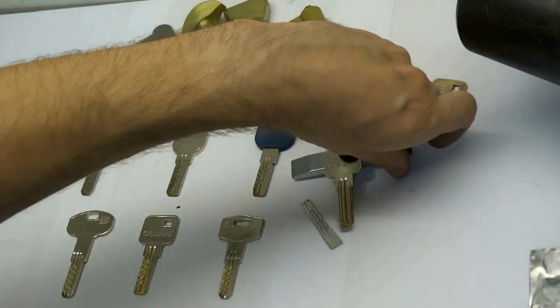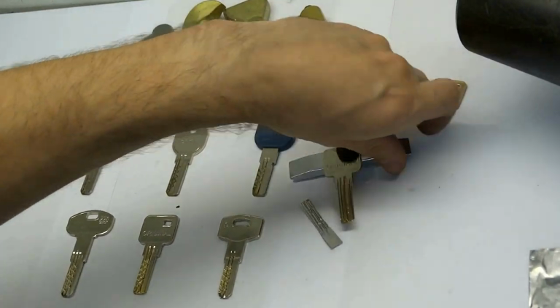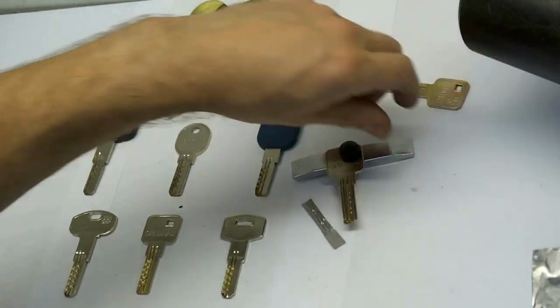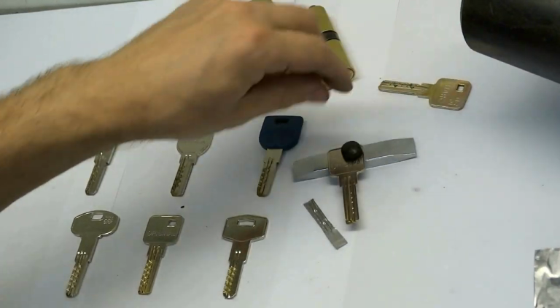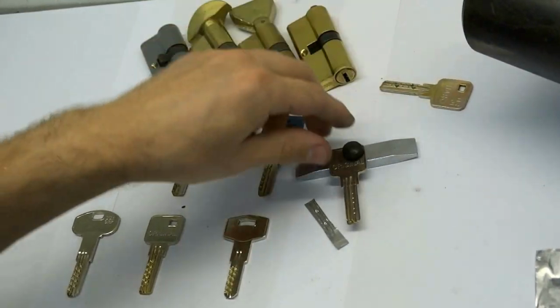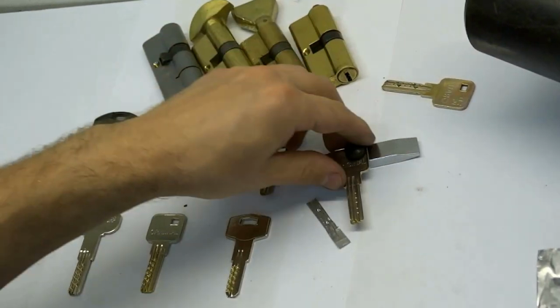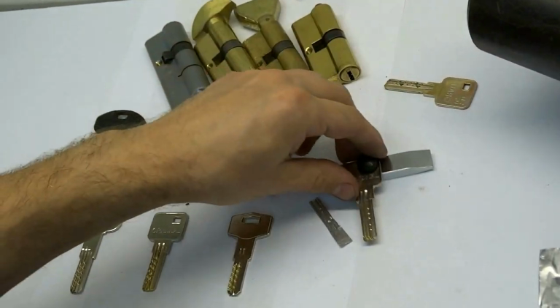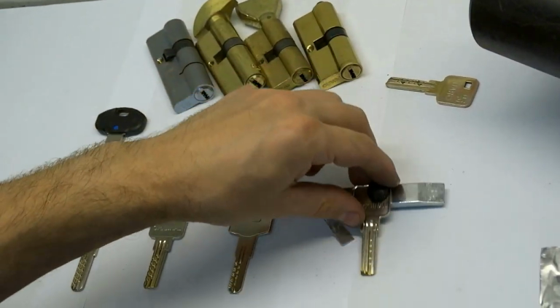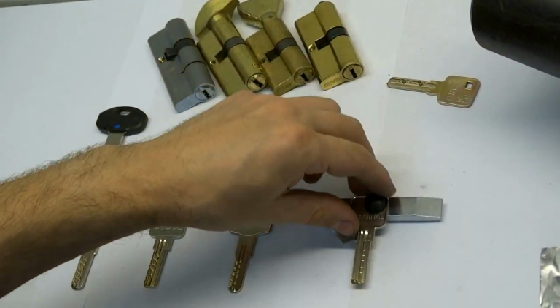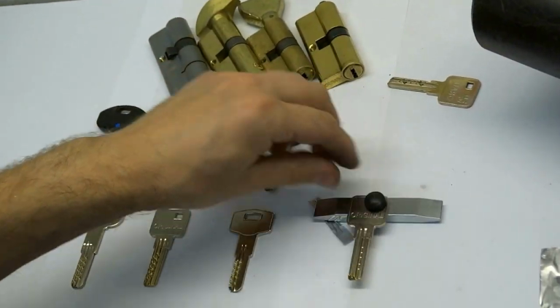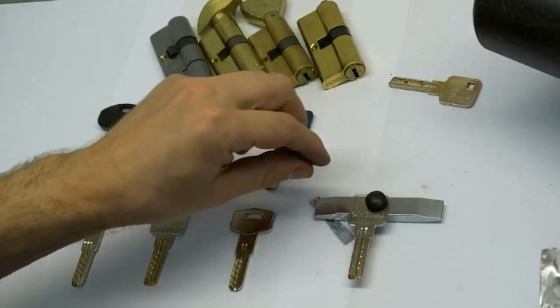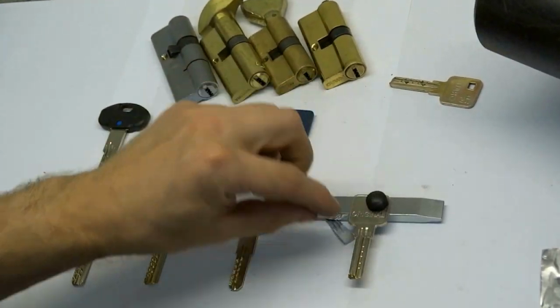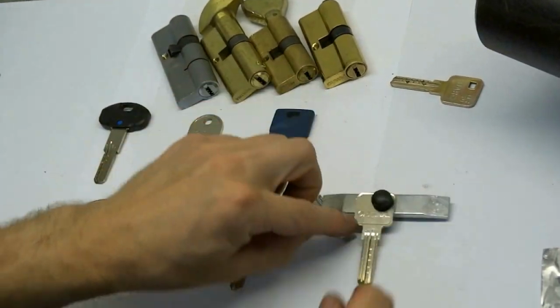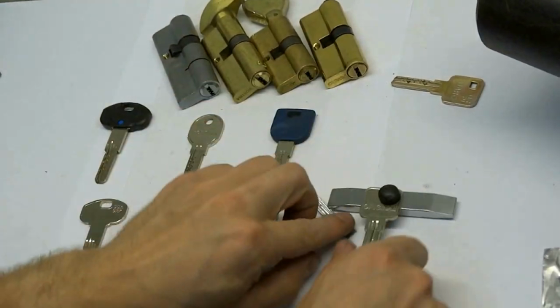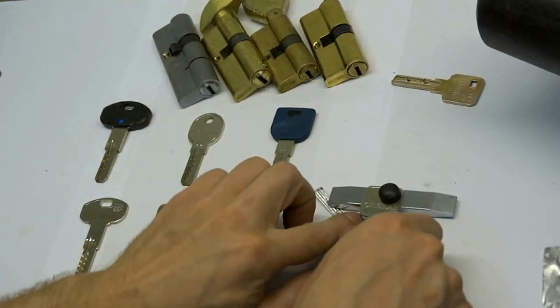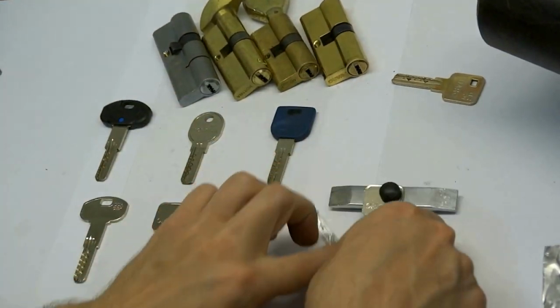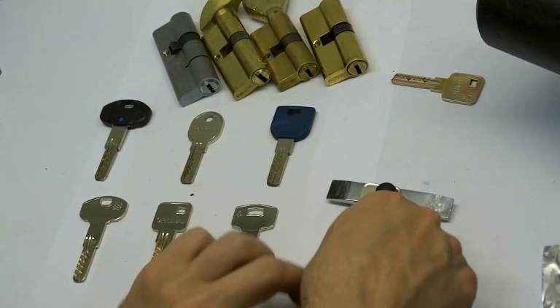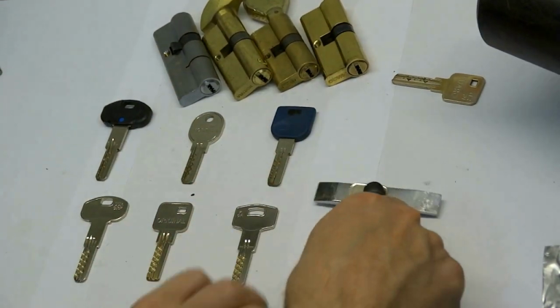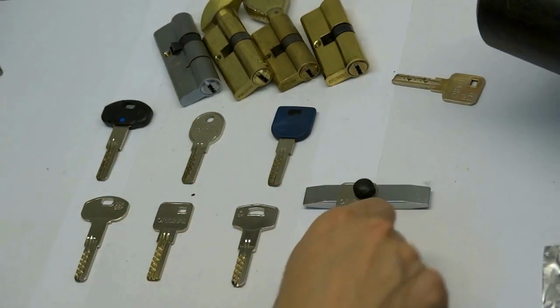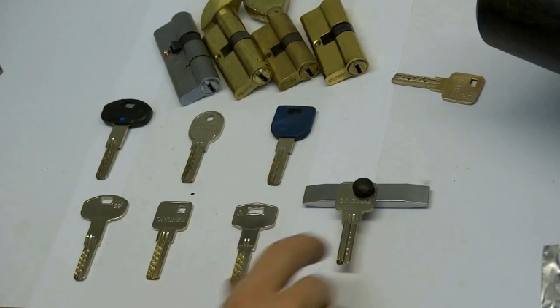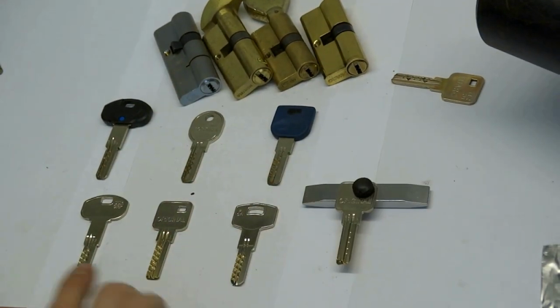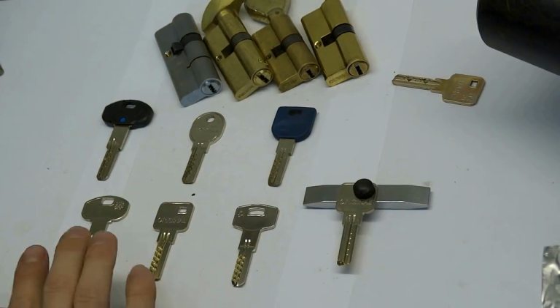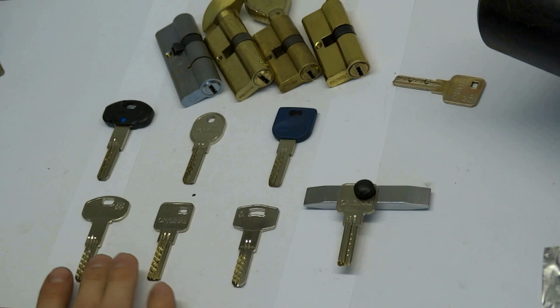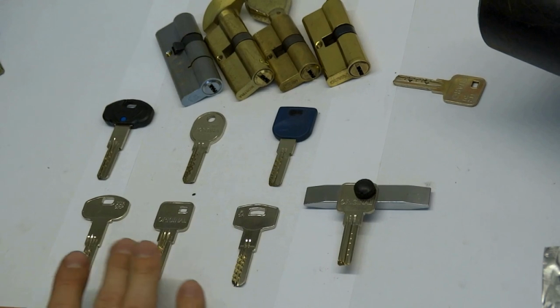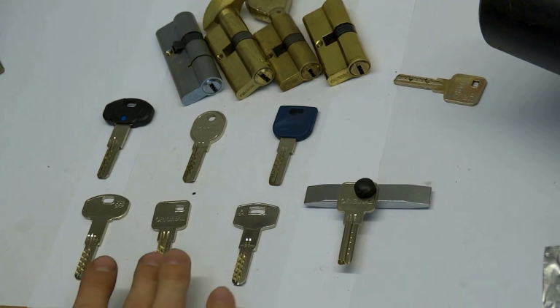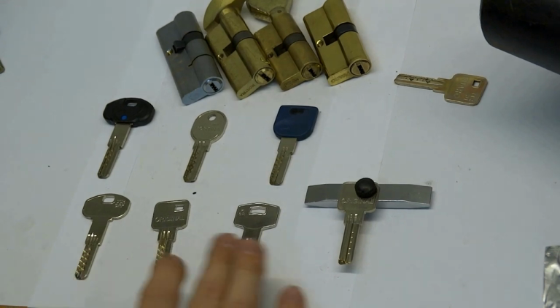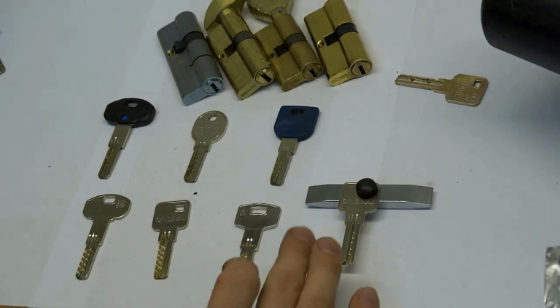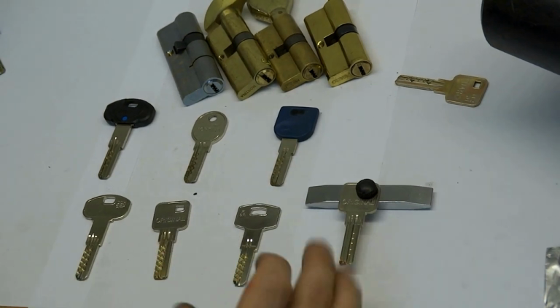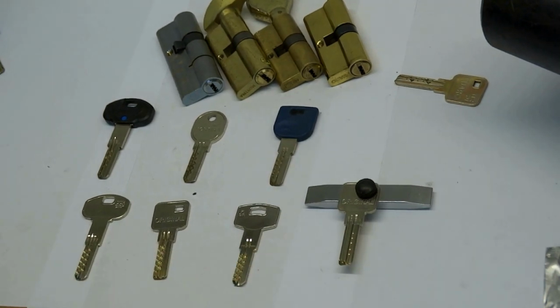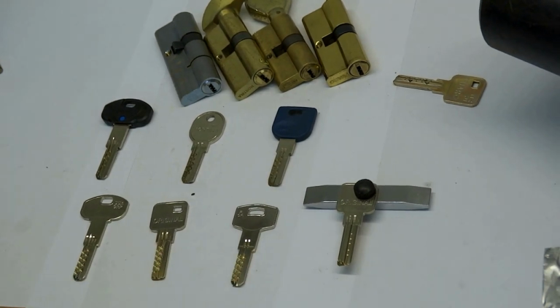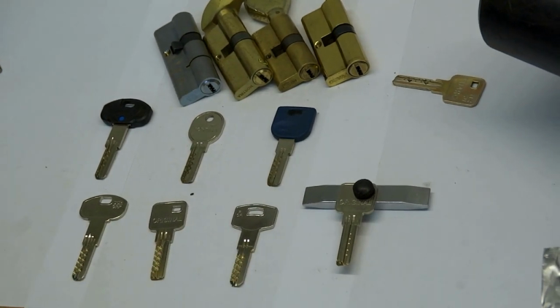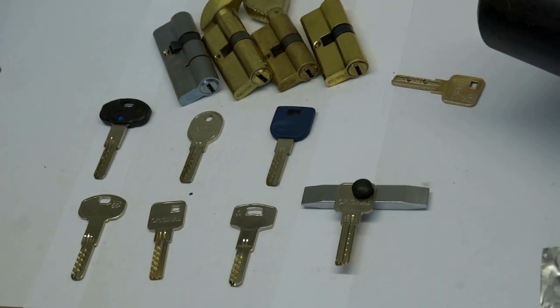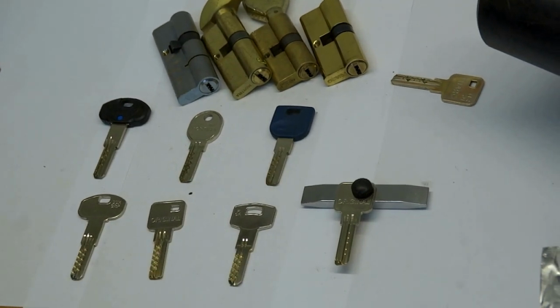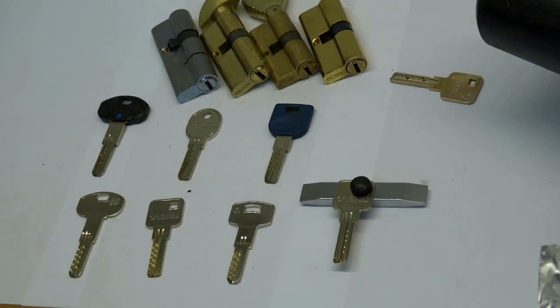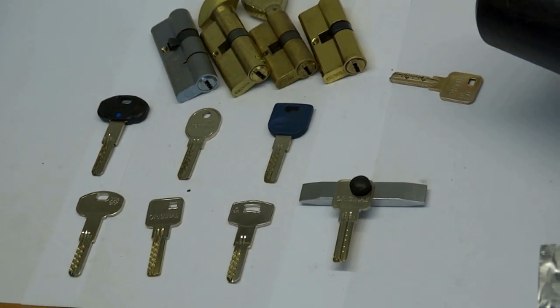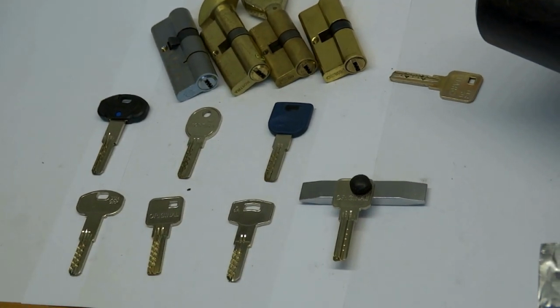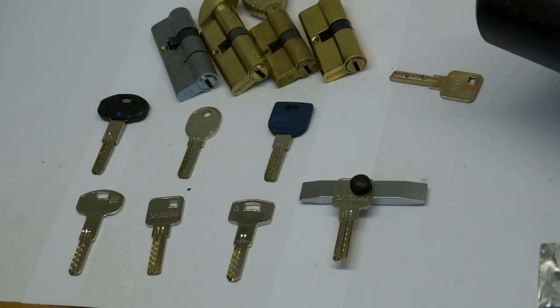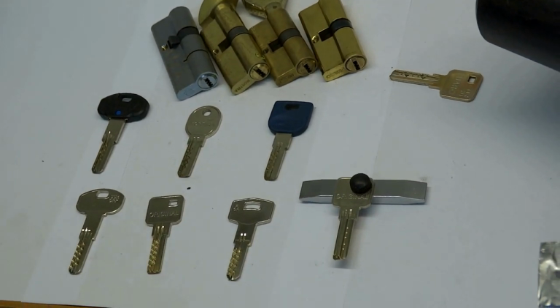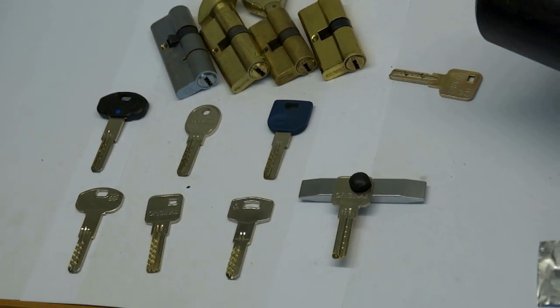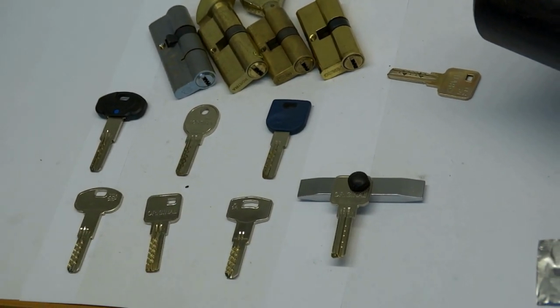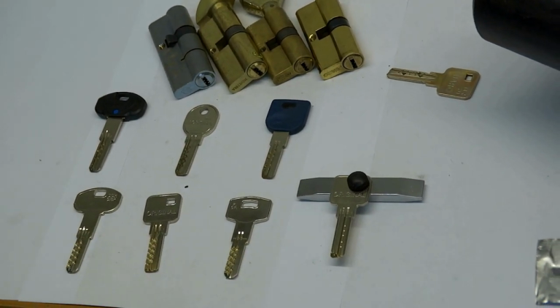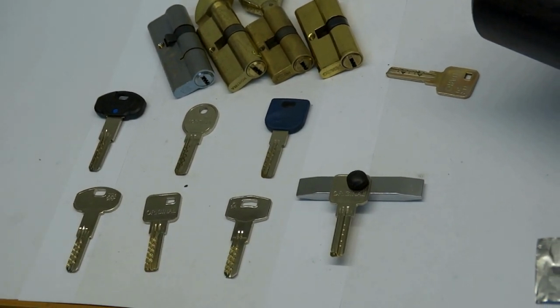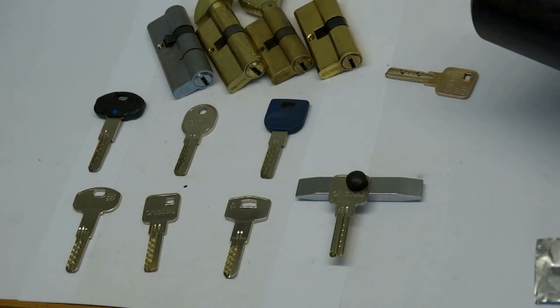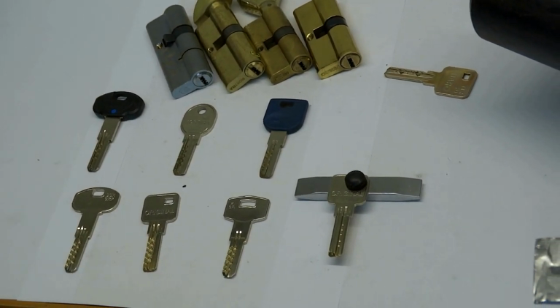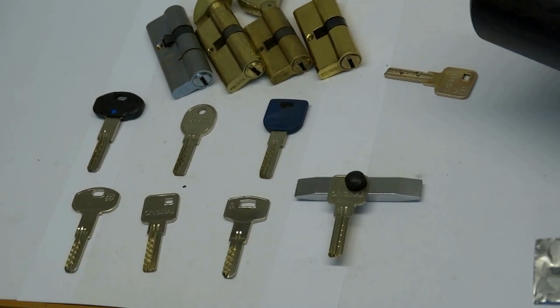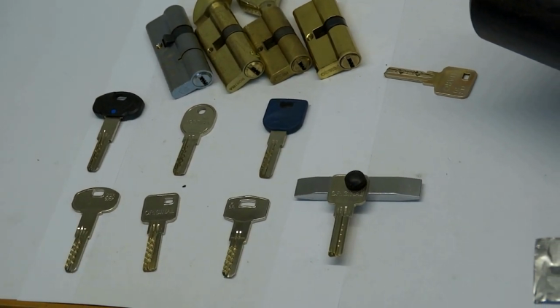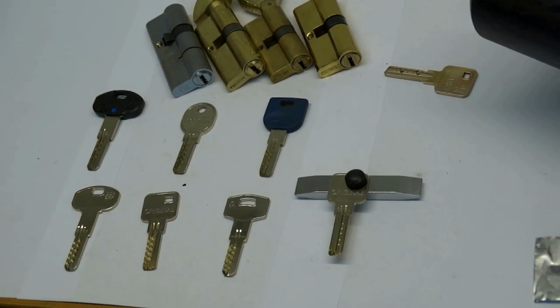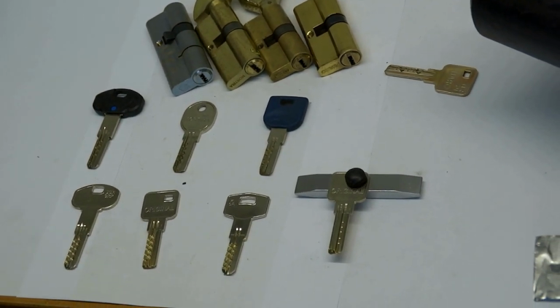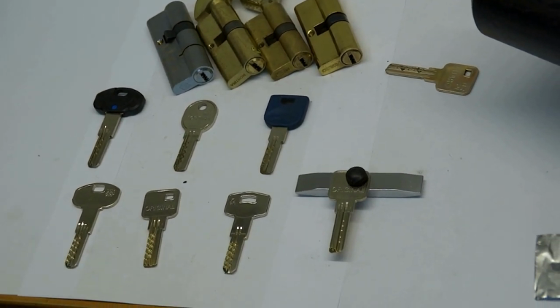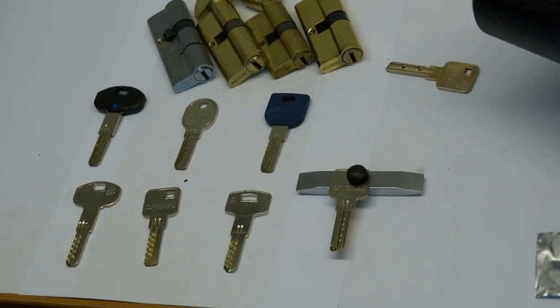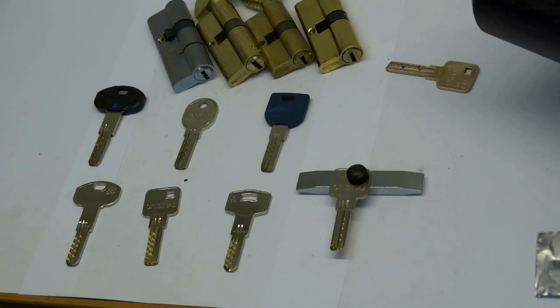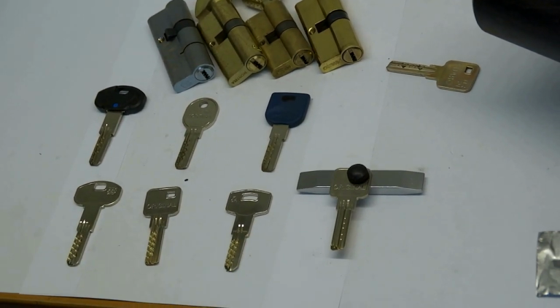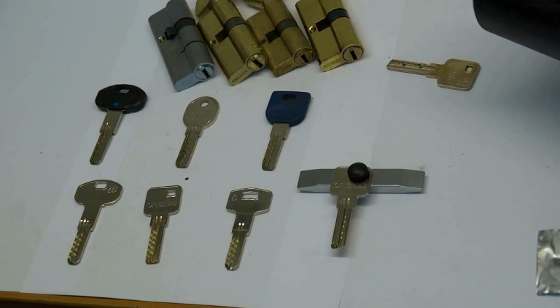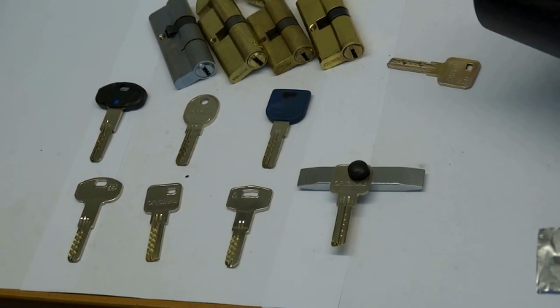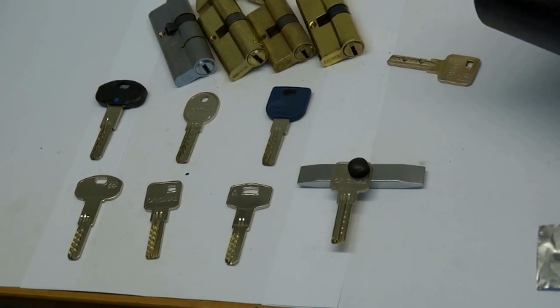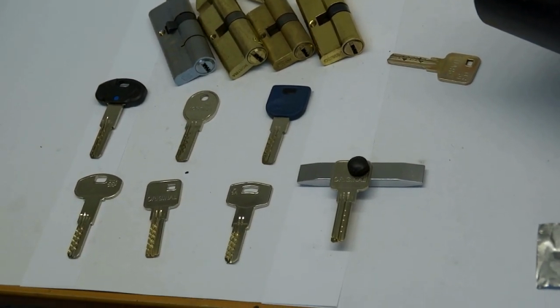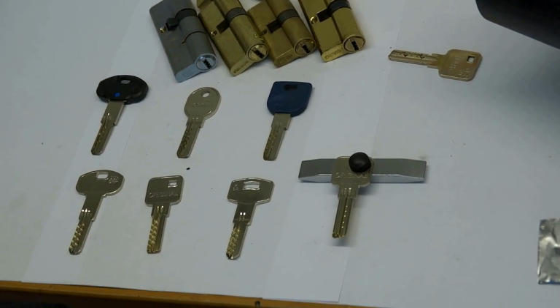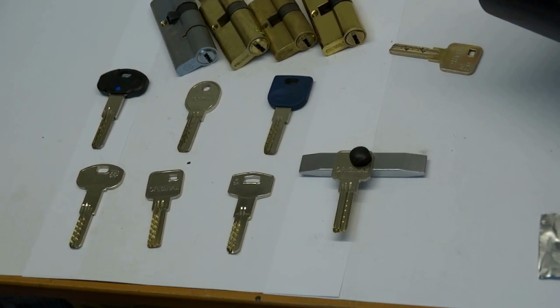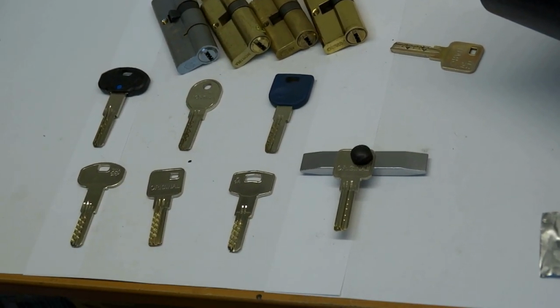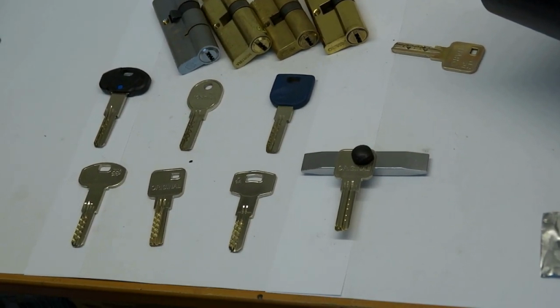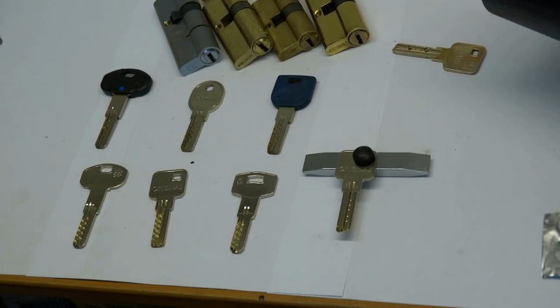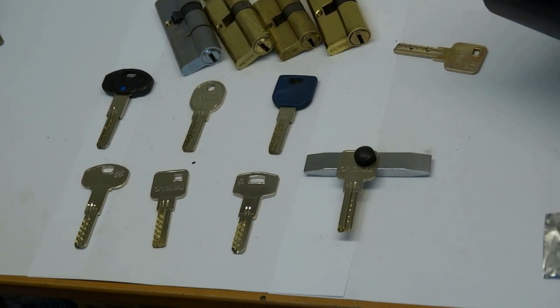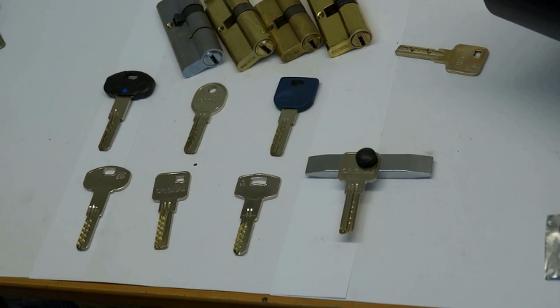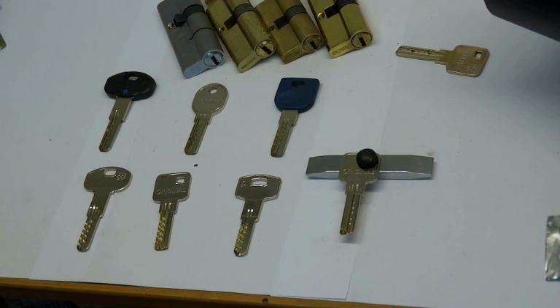The price for these lock picks you can see on our website.